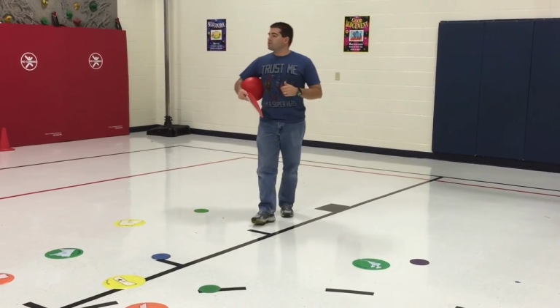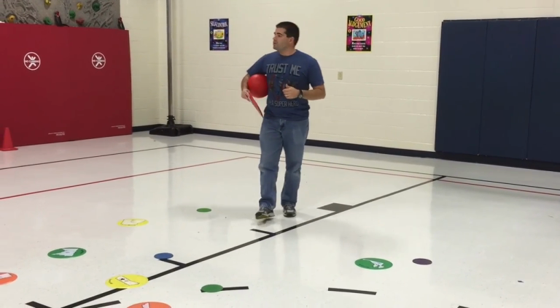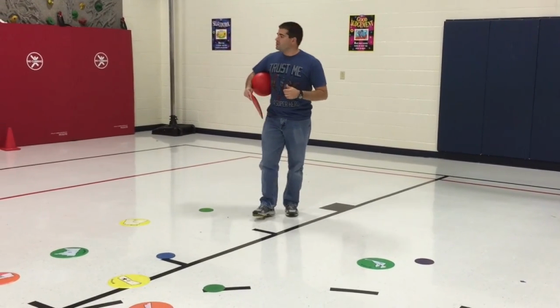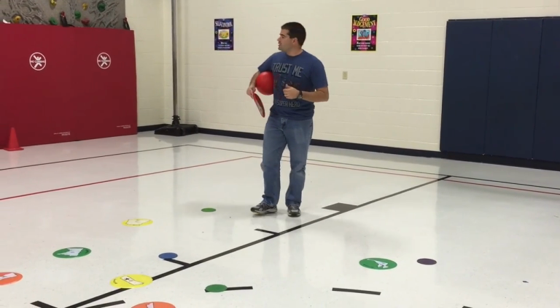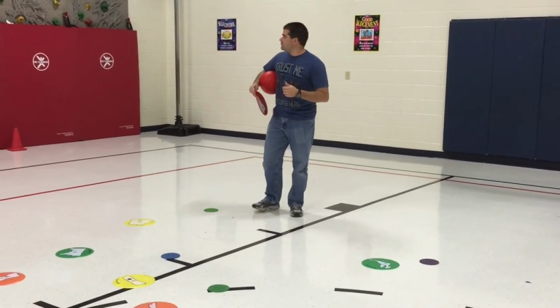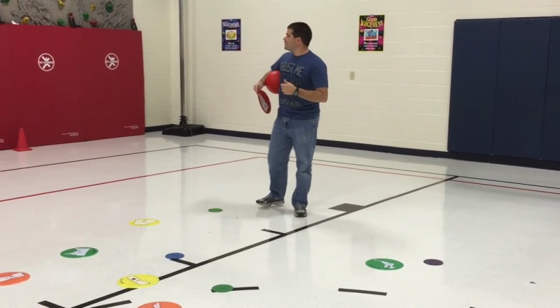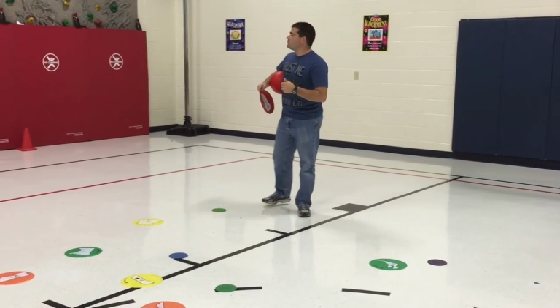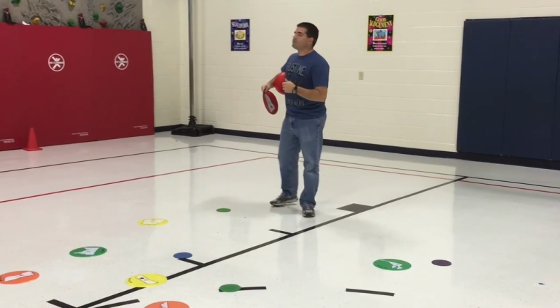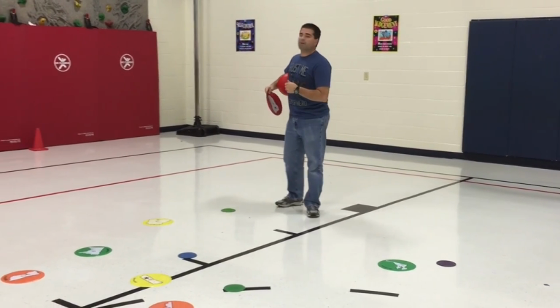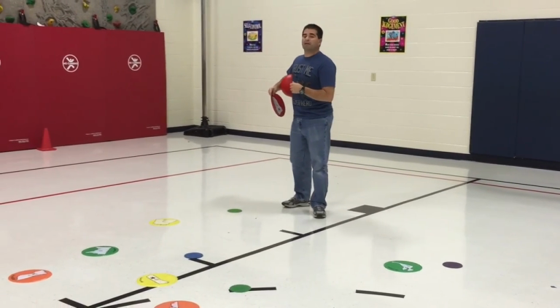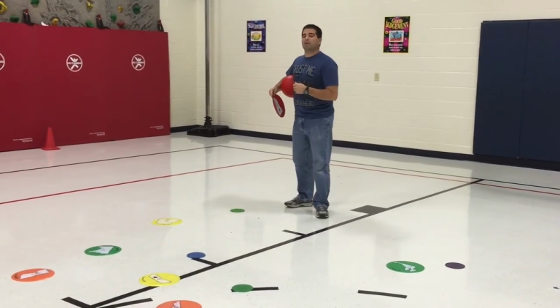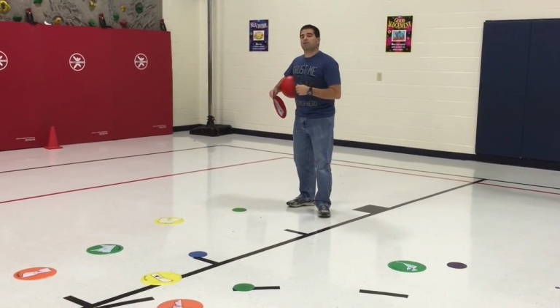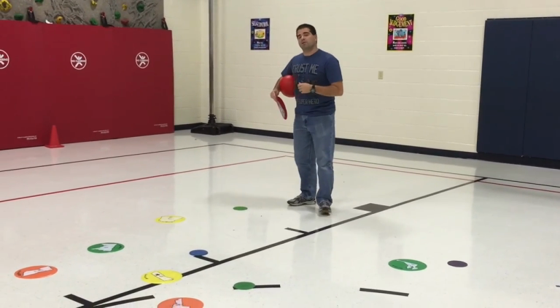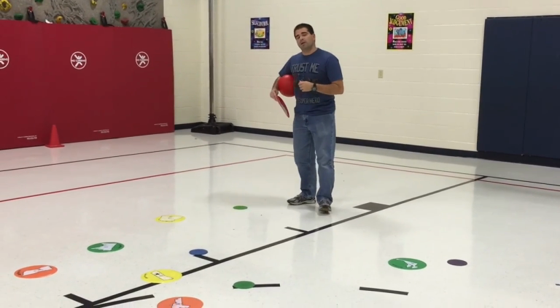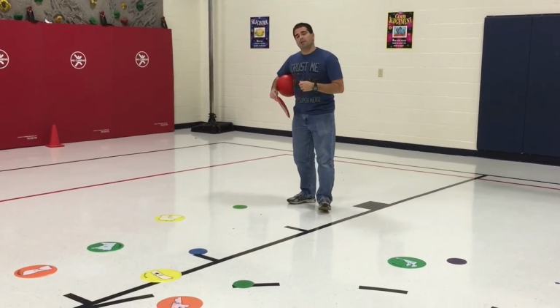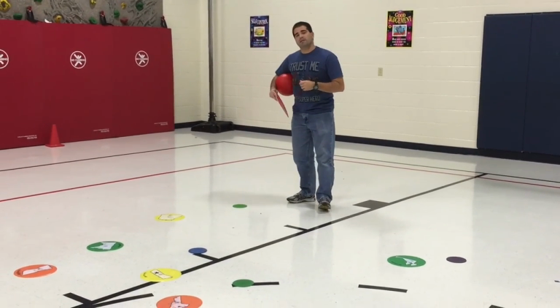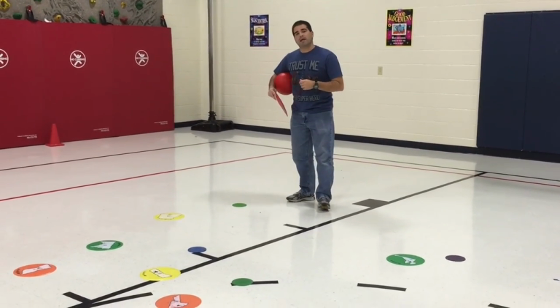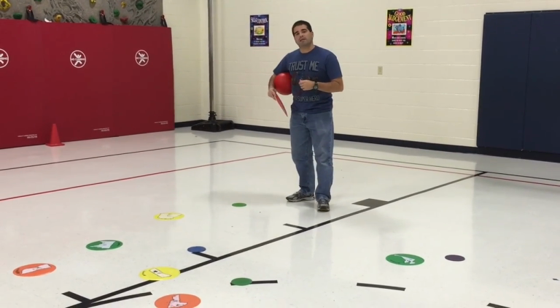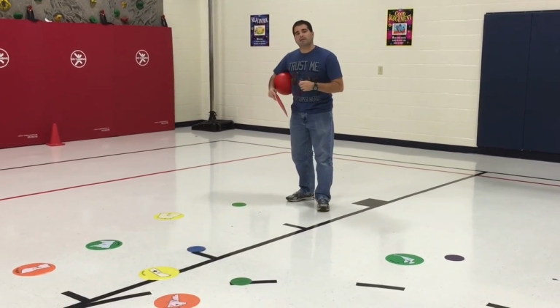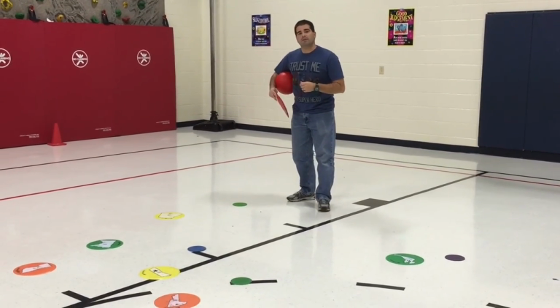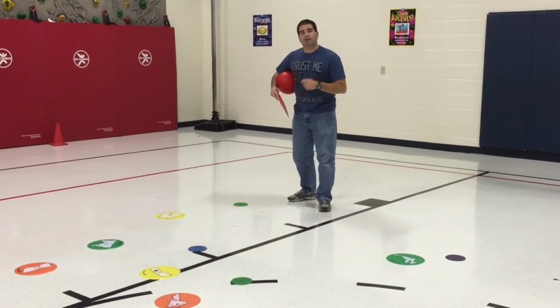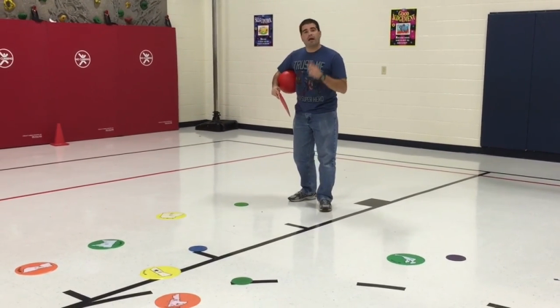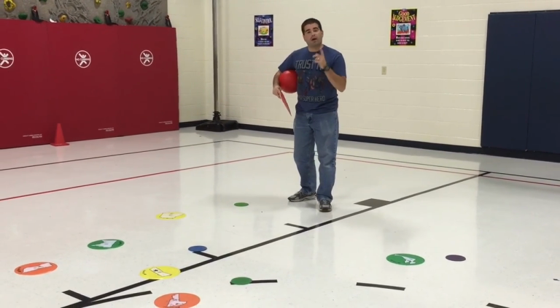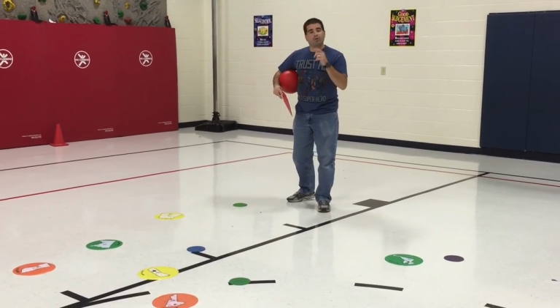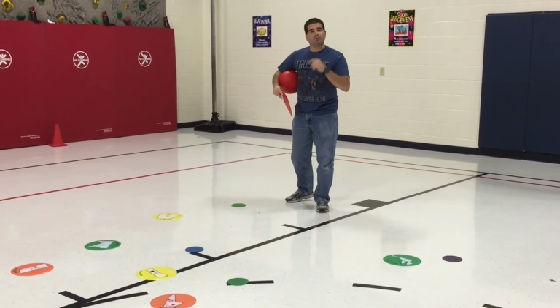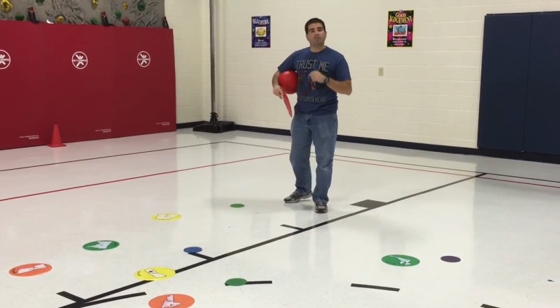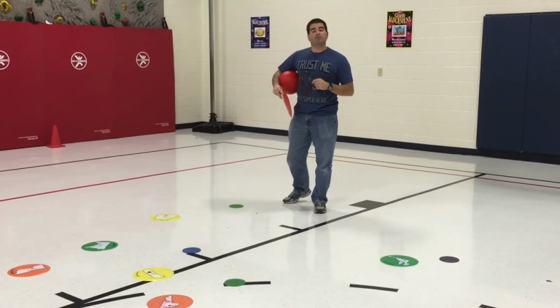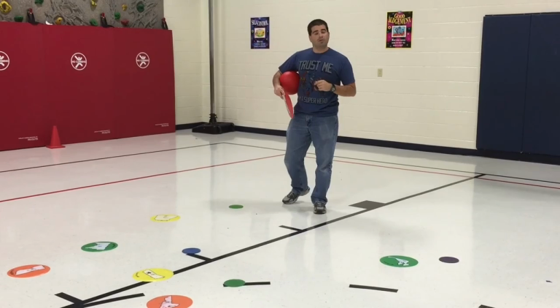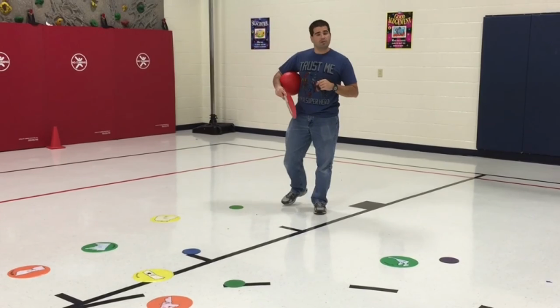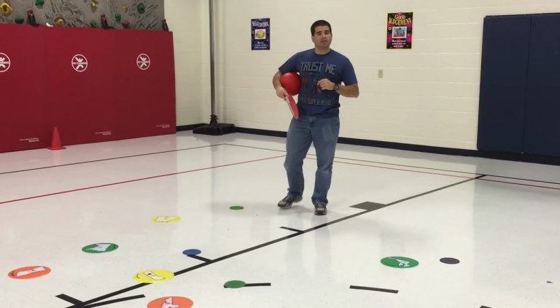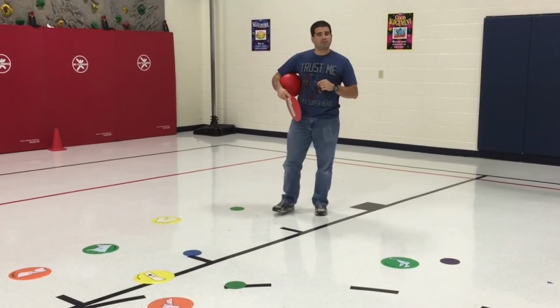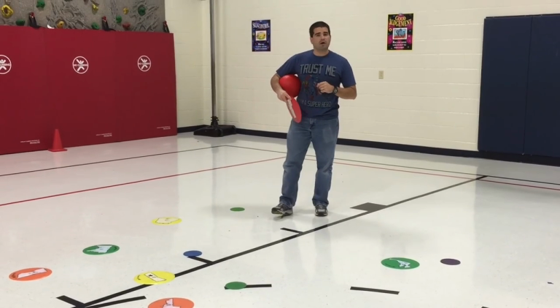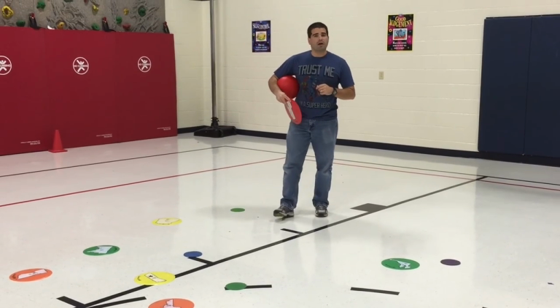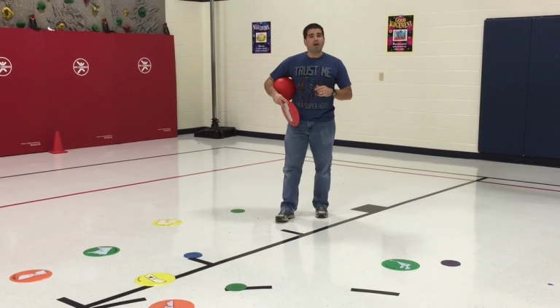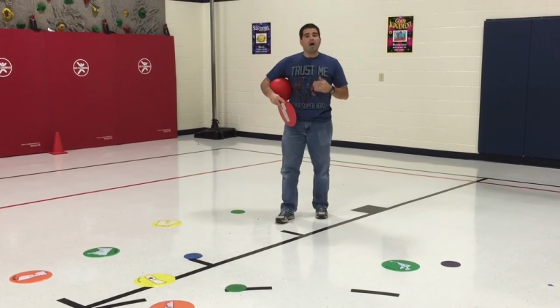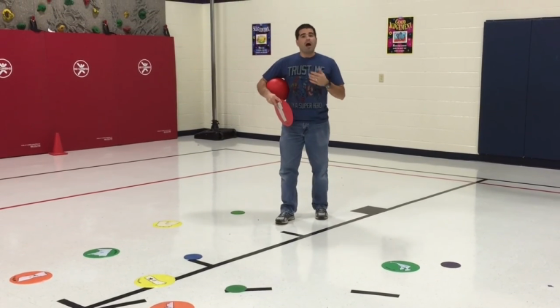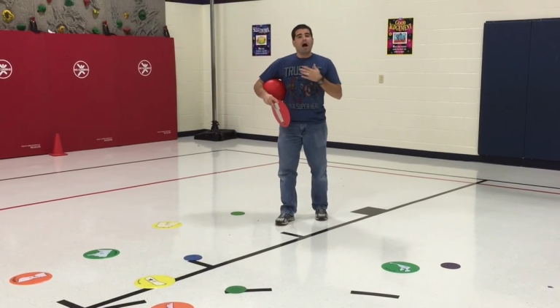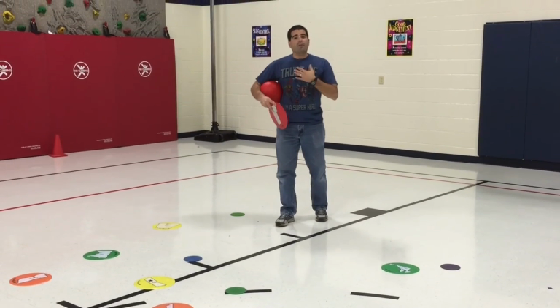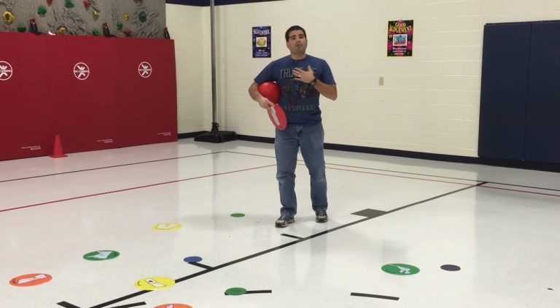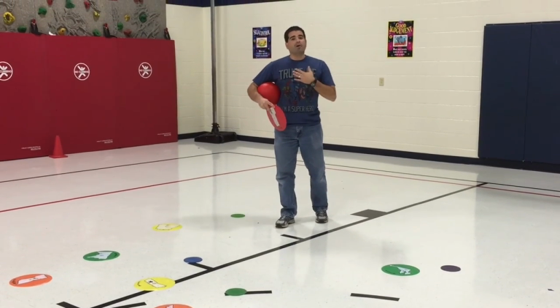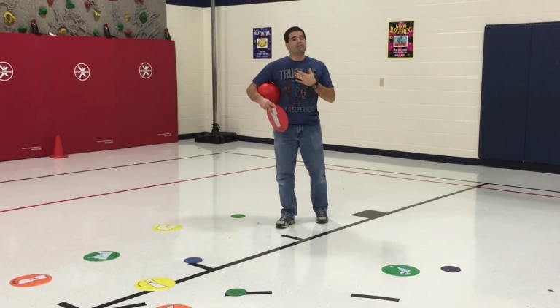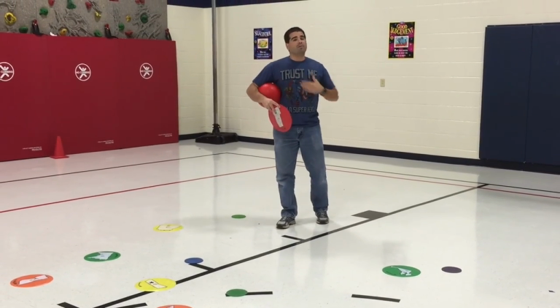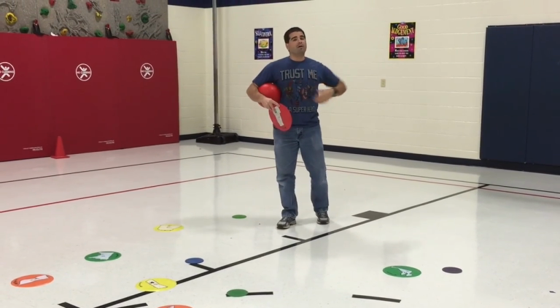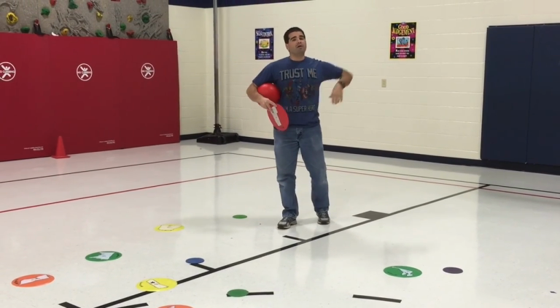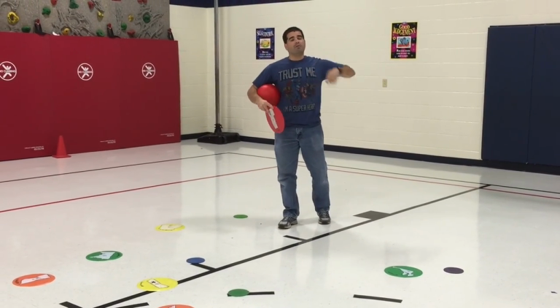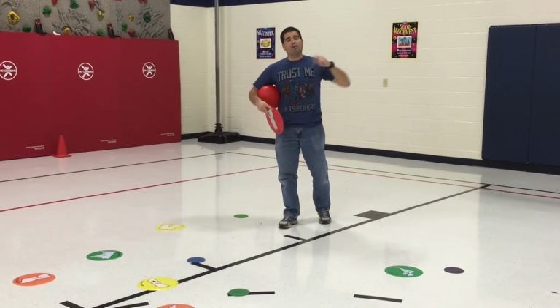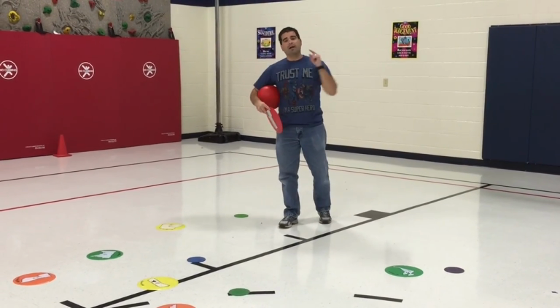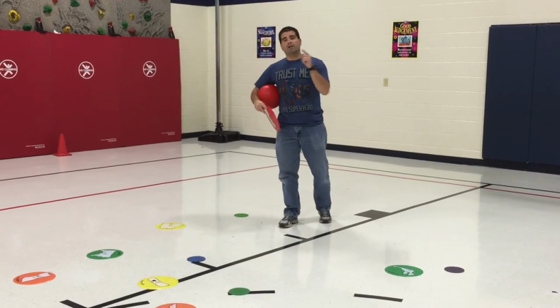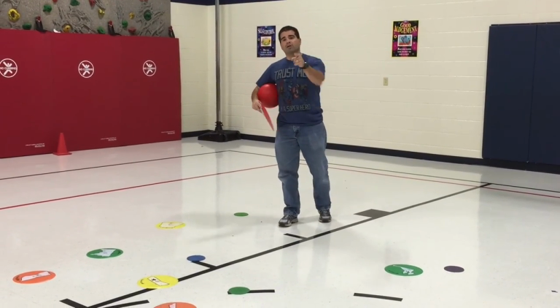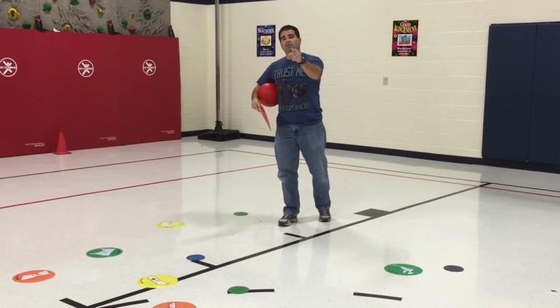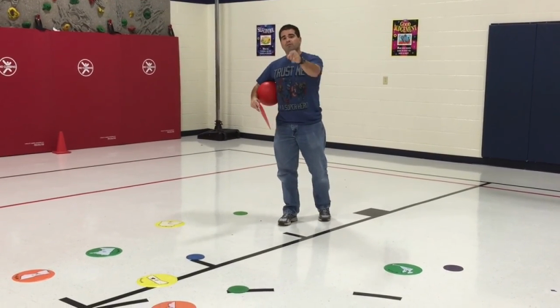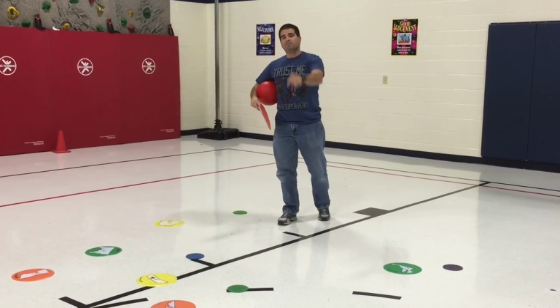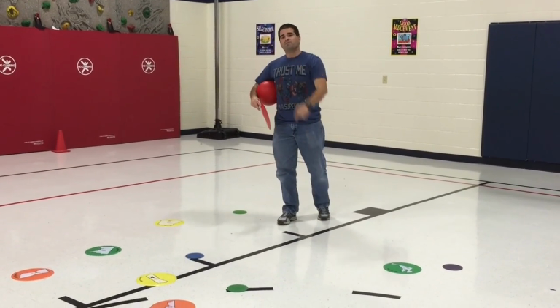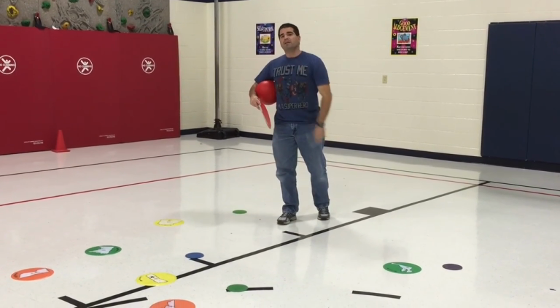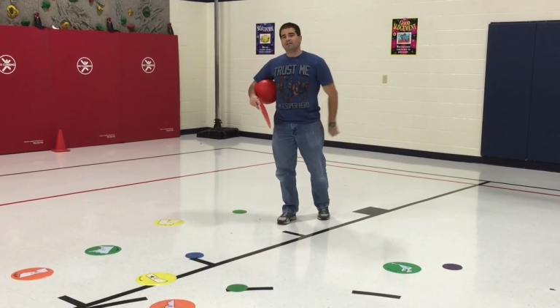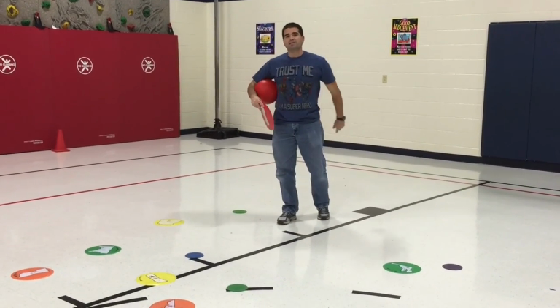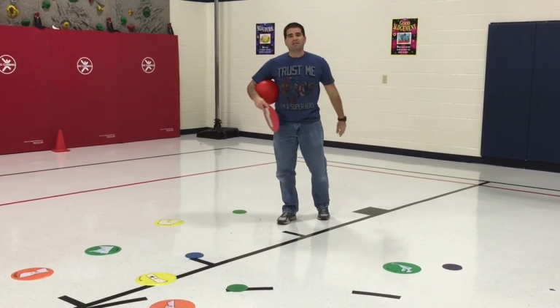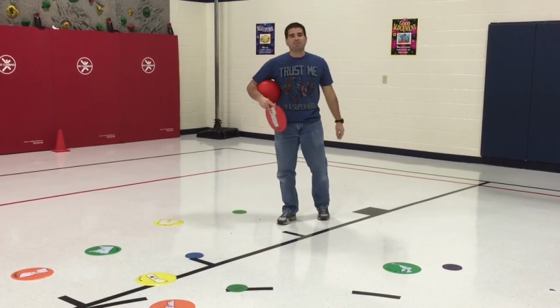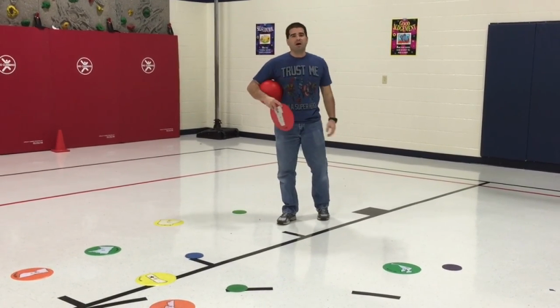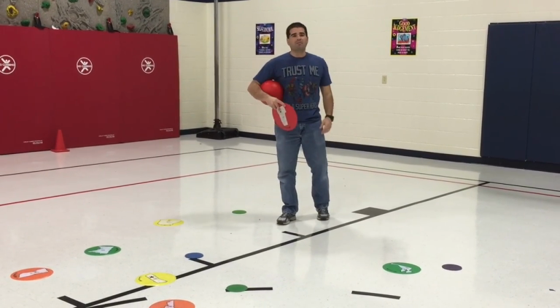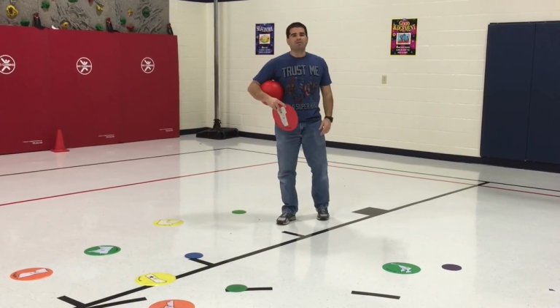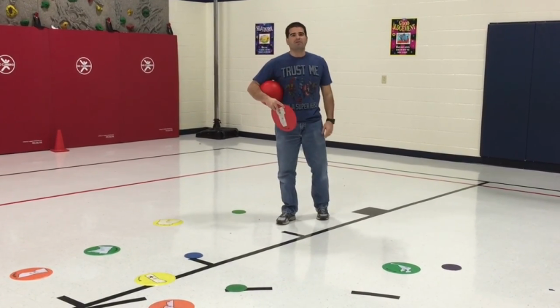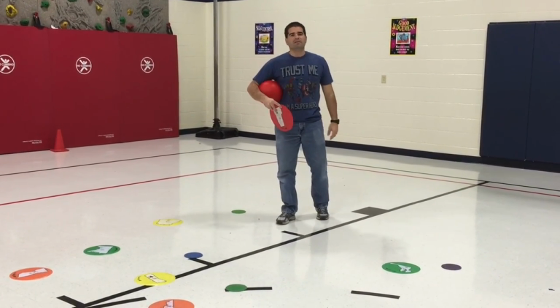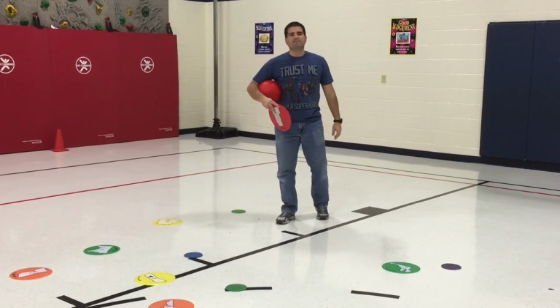The students have seemed to really enjoy this activity and I hope yours do as well. I'm Coach Pearl reminding you to keep on moving.